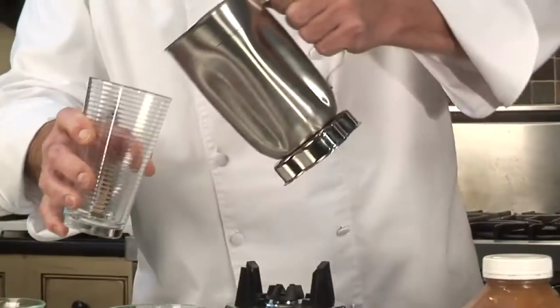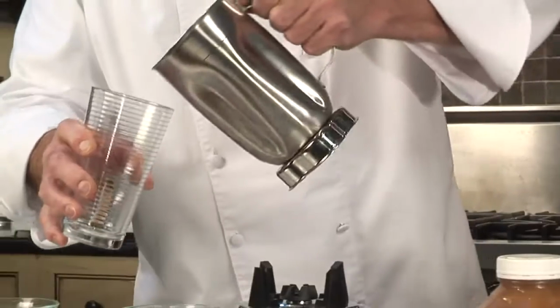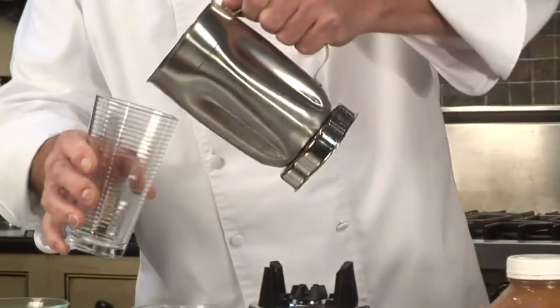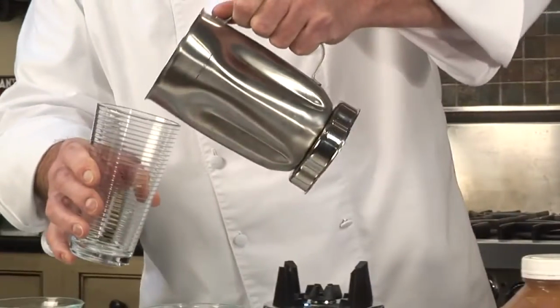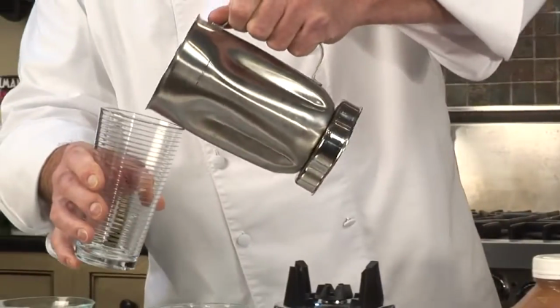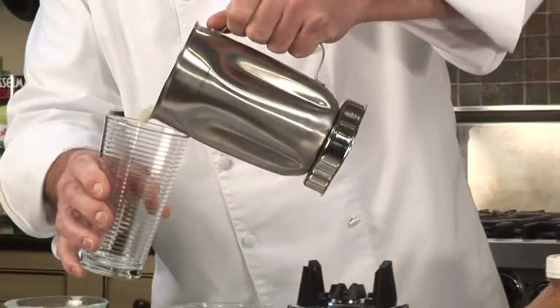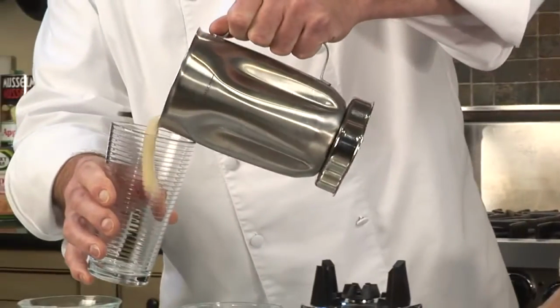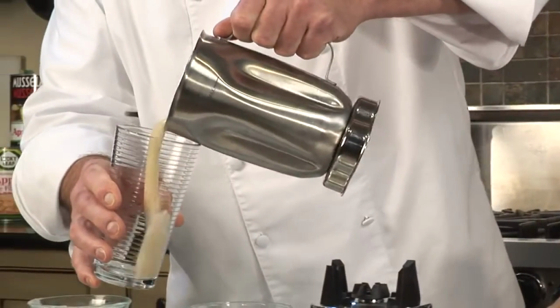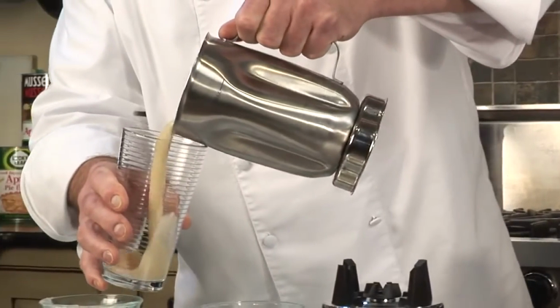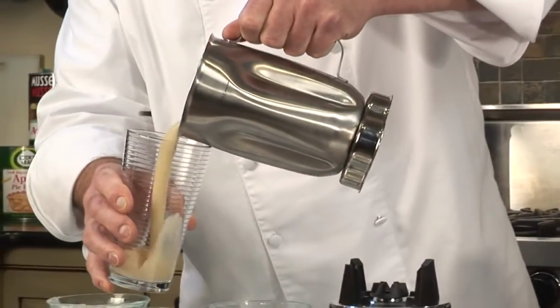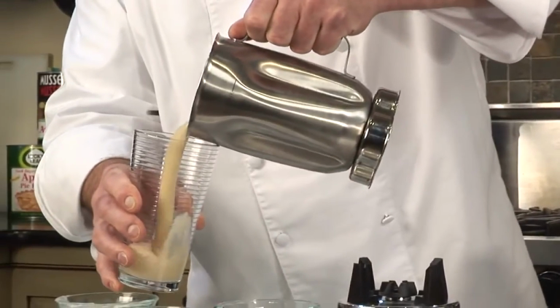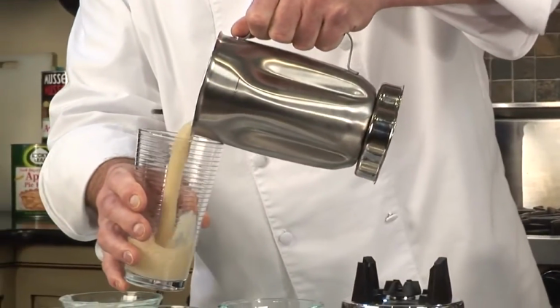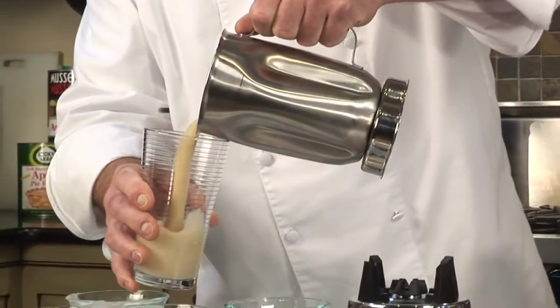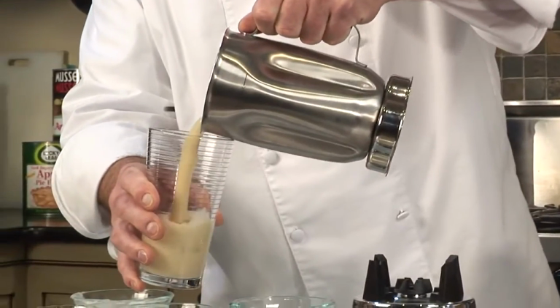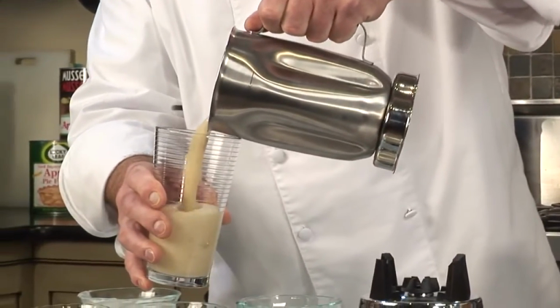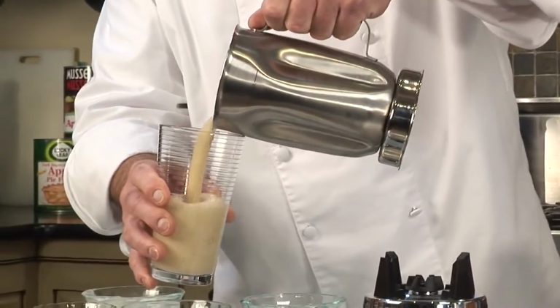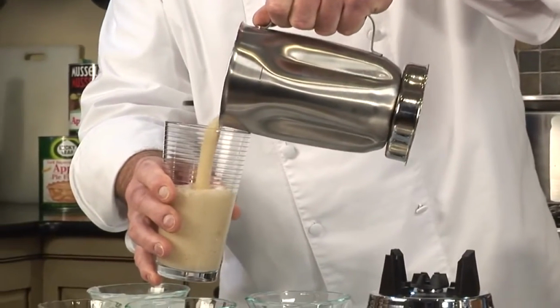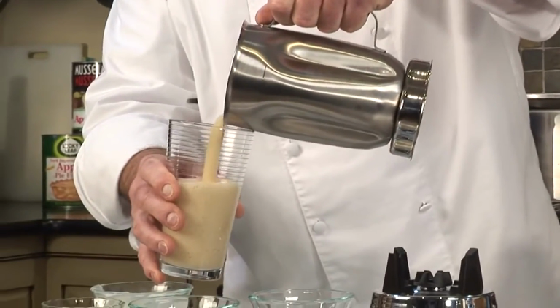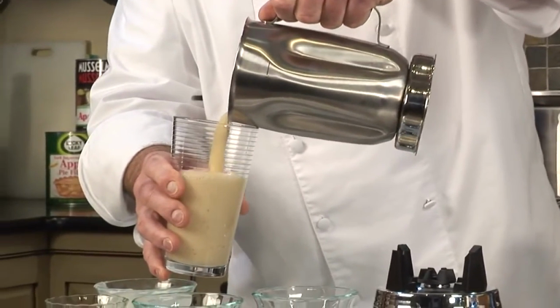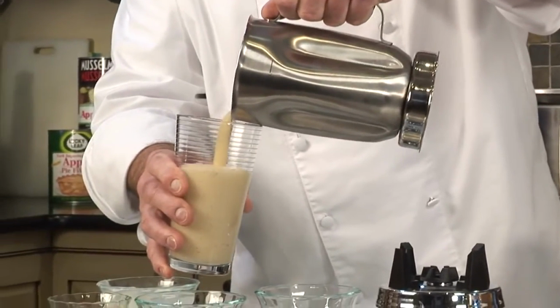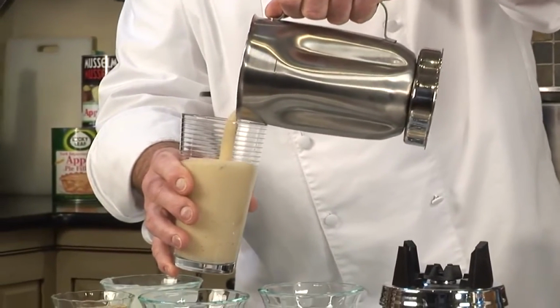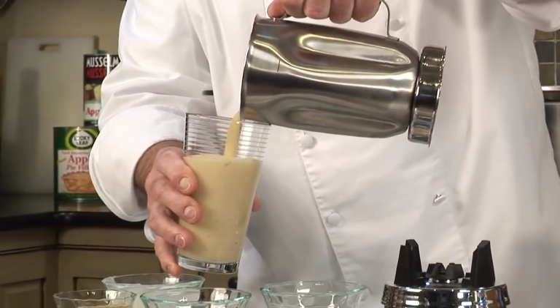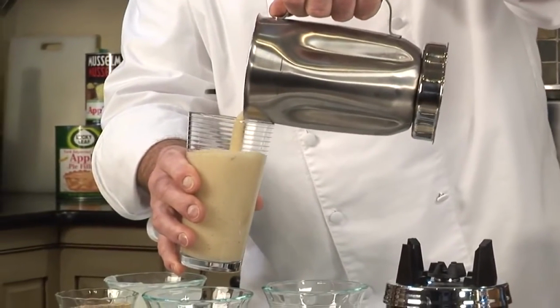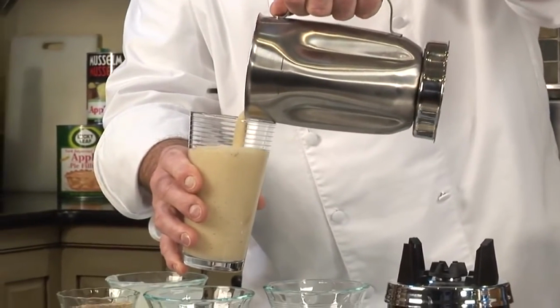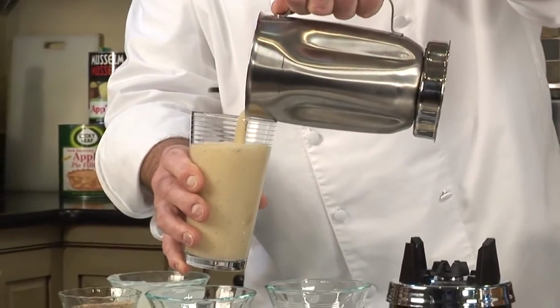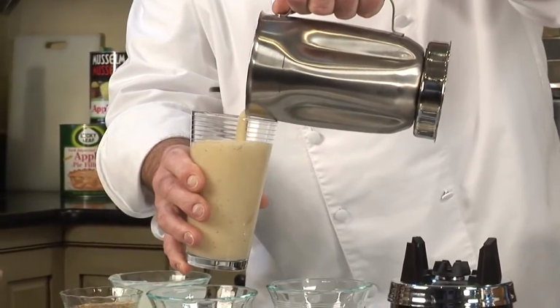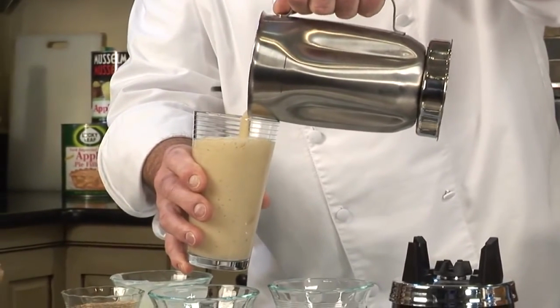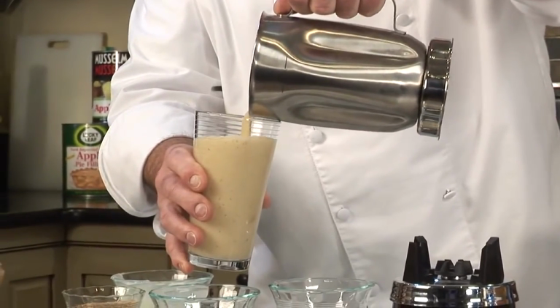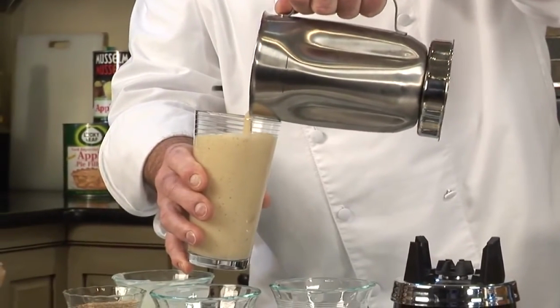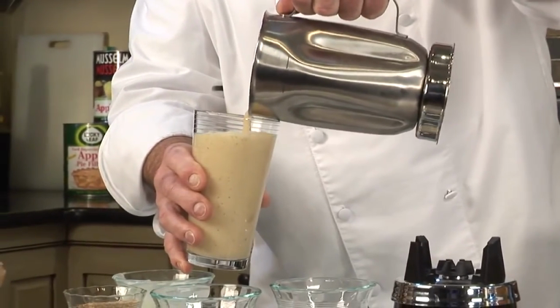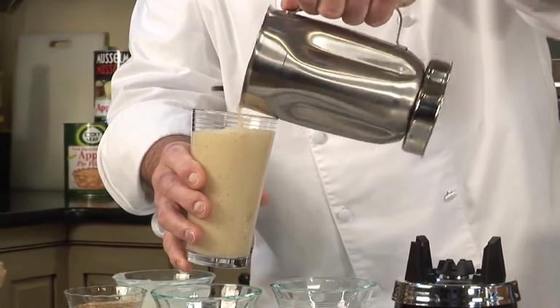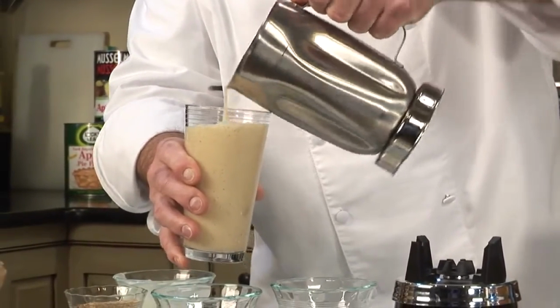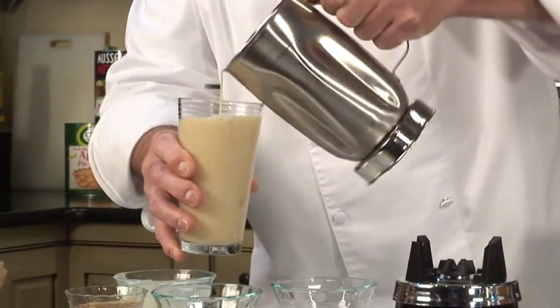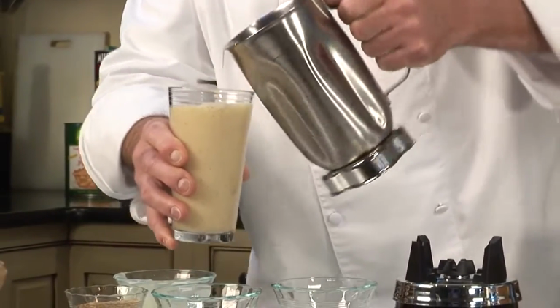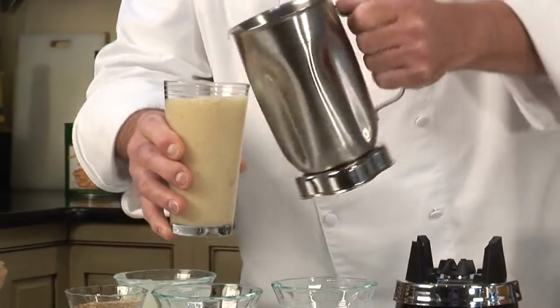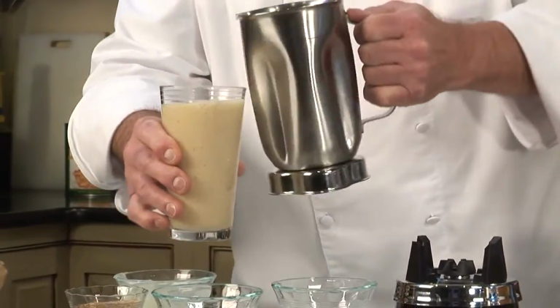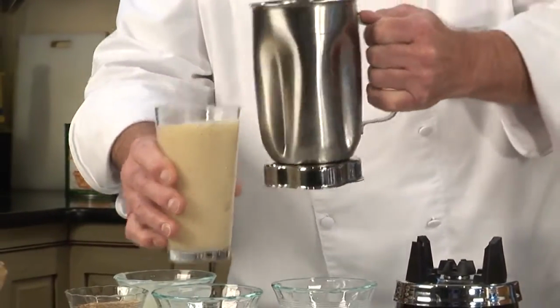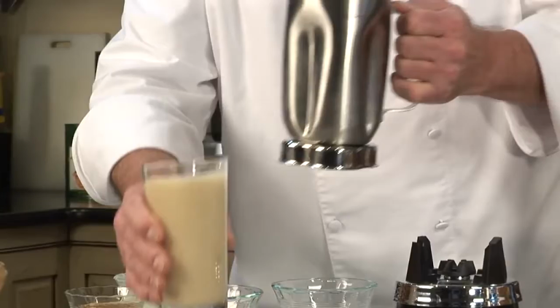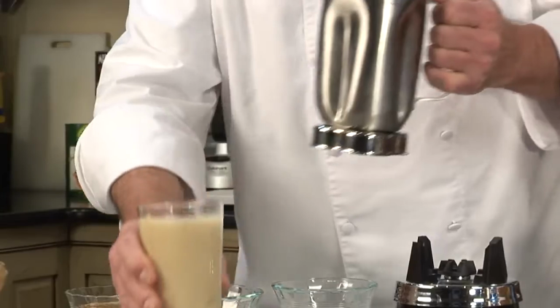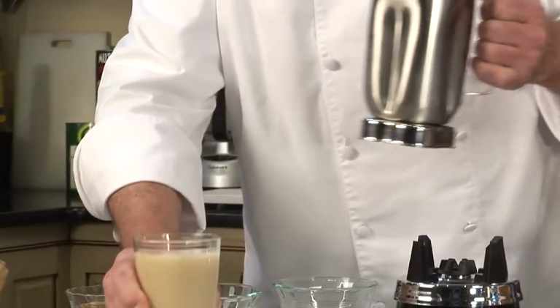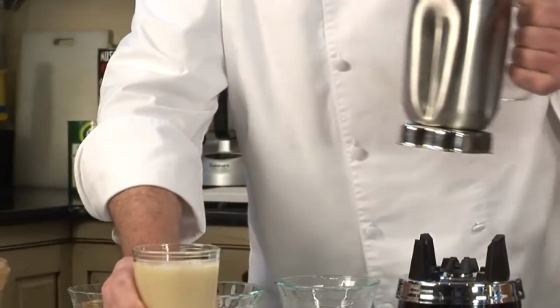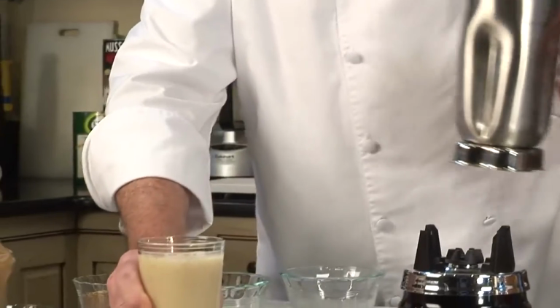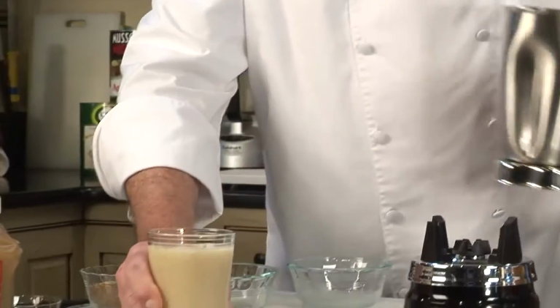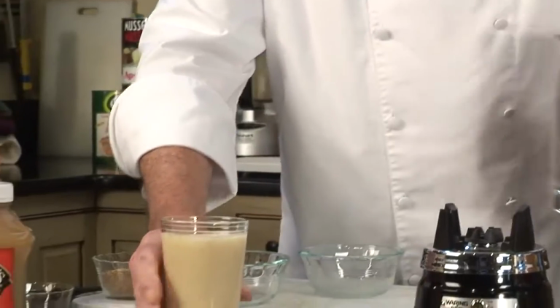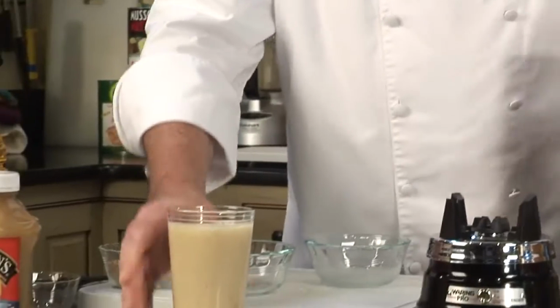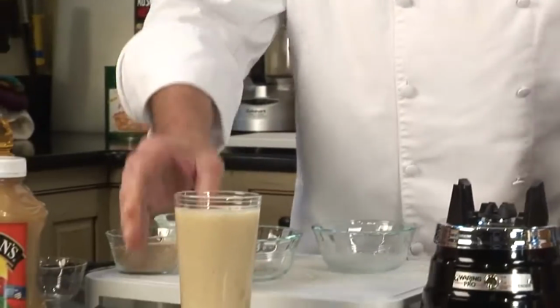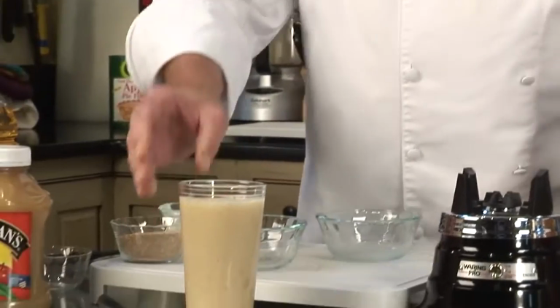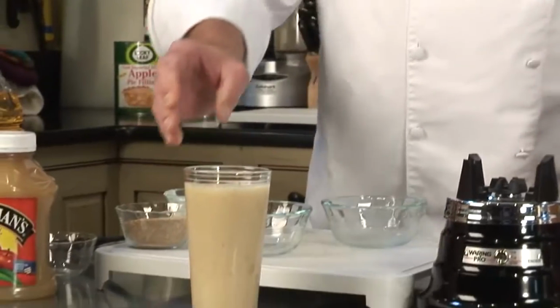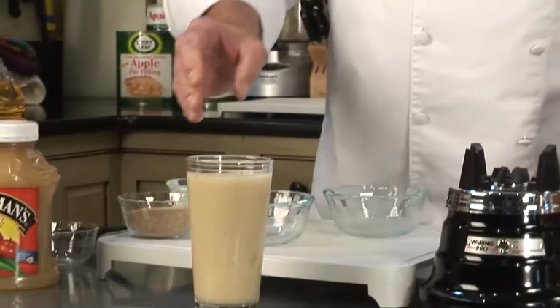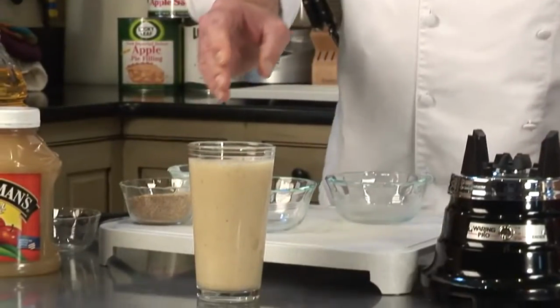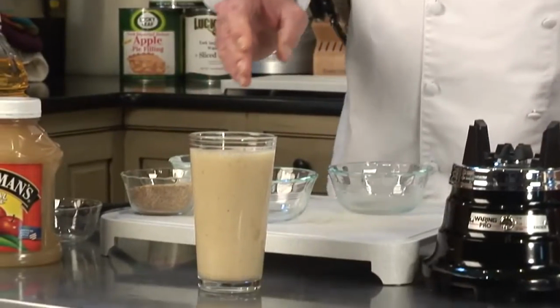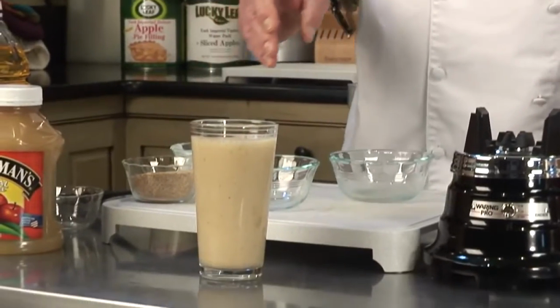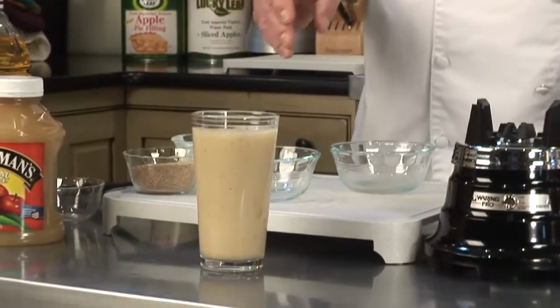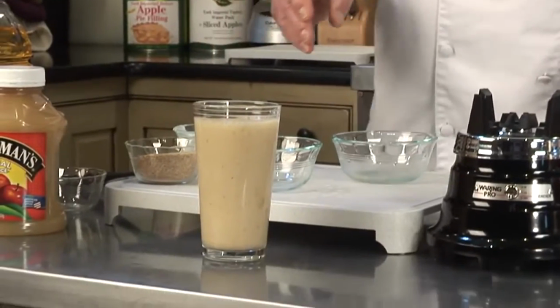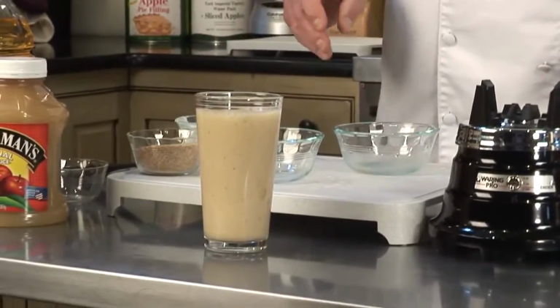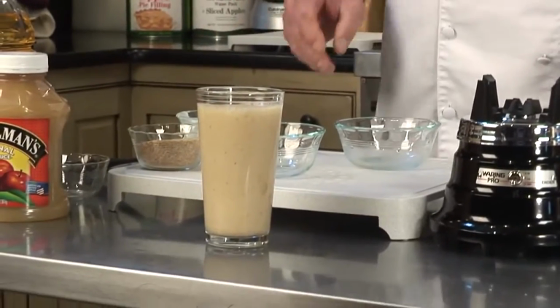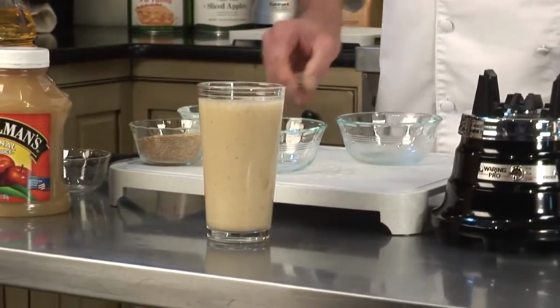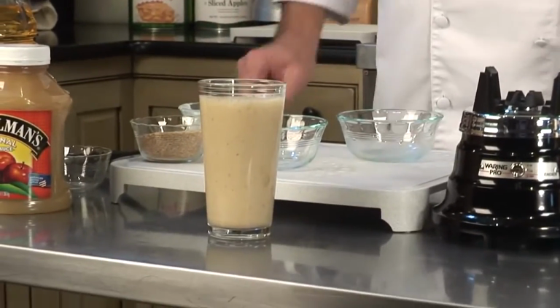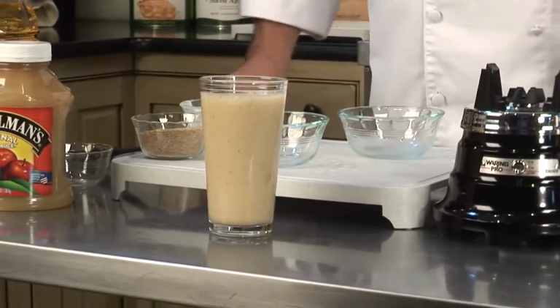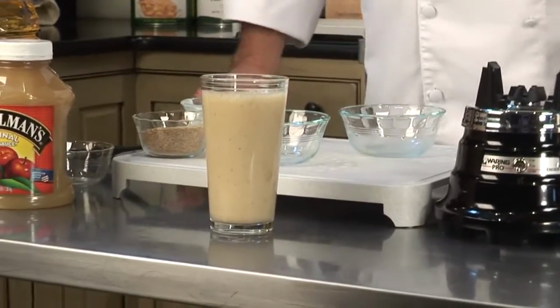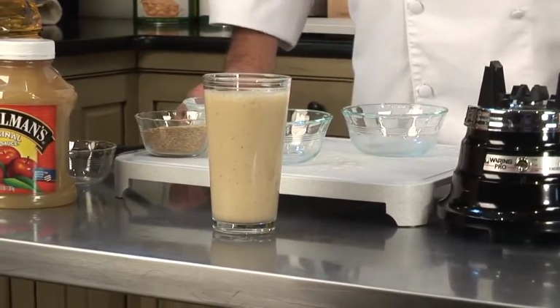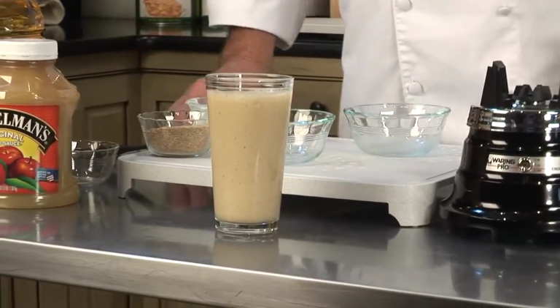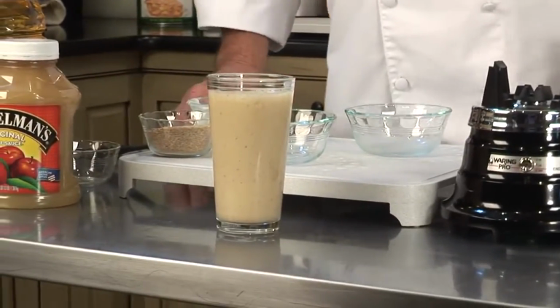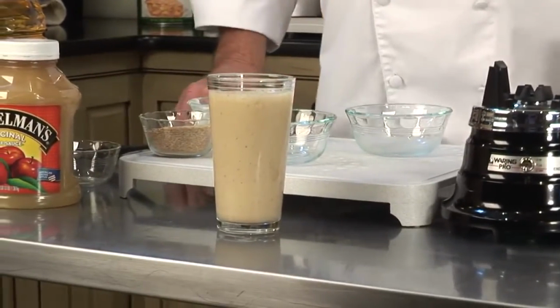This is the spiced apple smoothie, finished with a little of the apple pie spice.